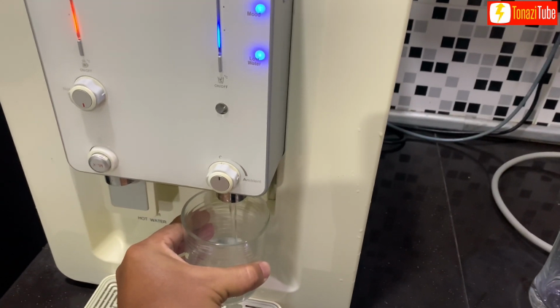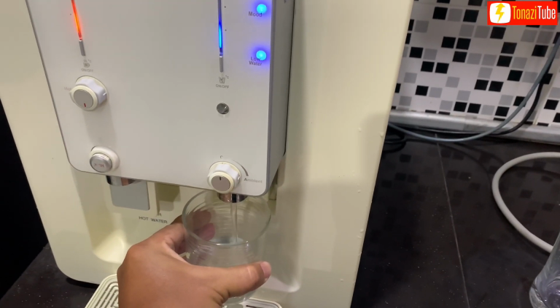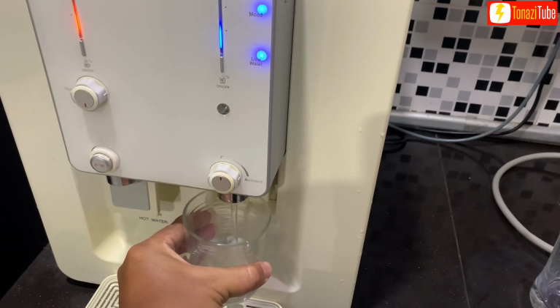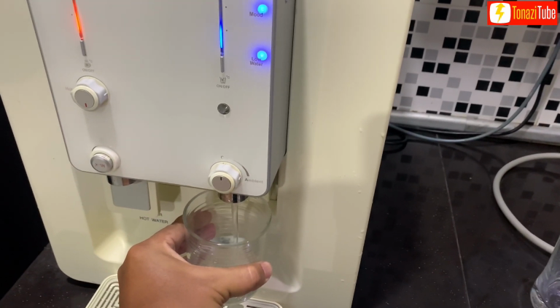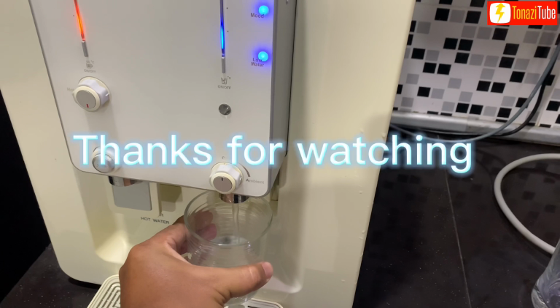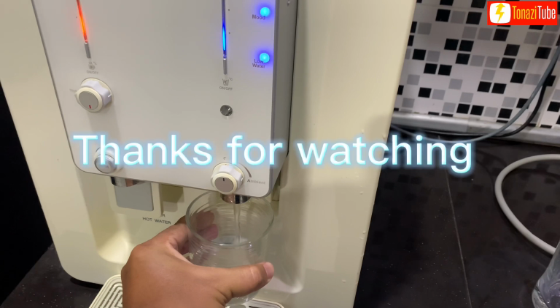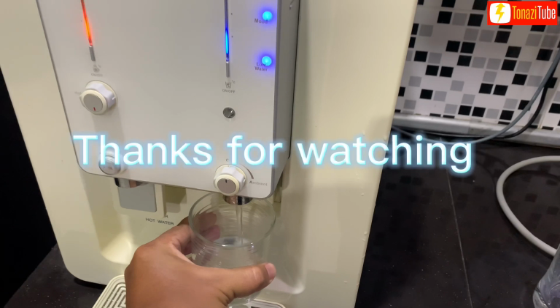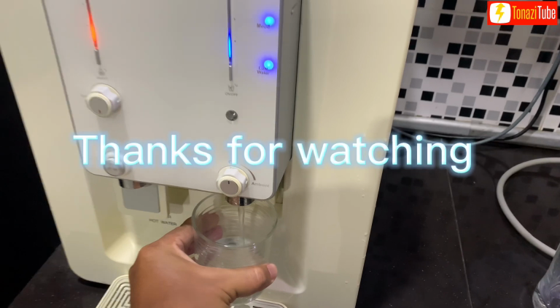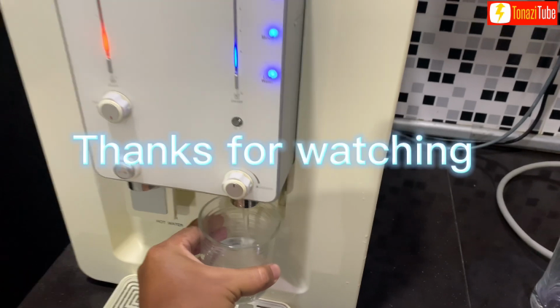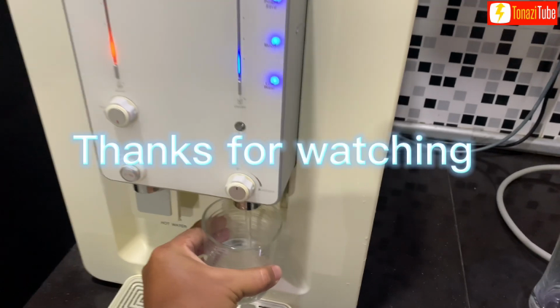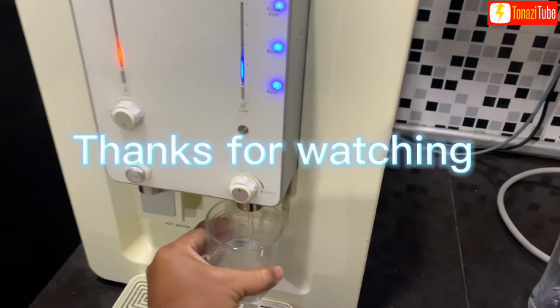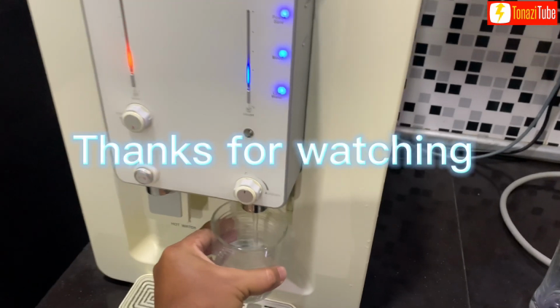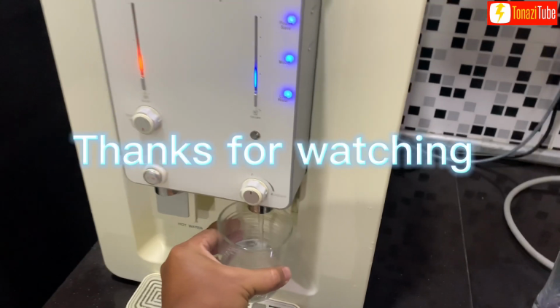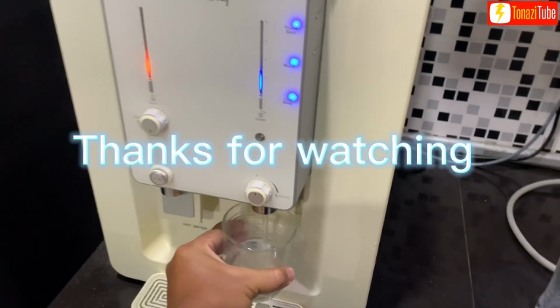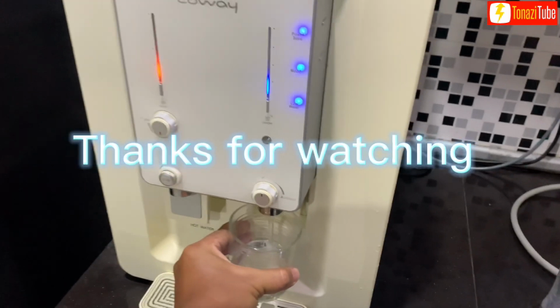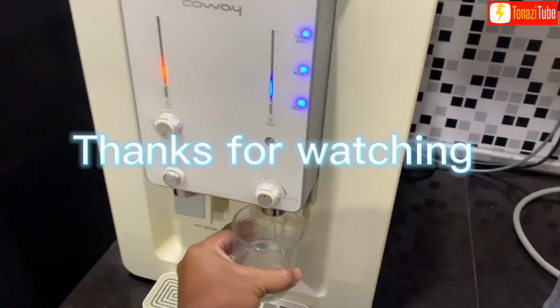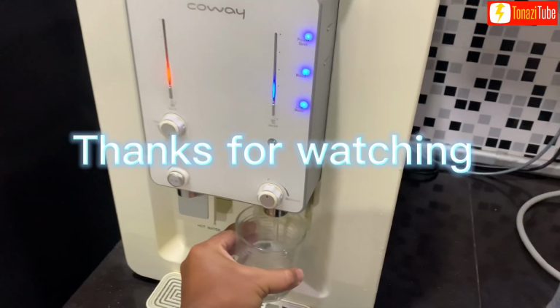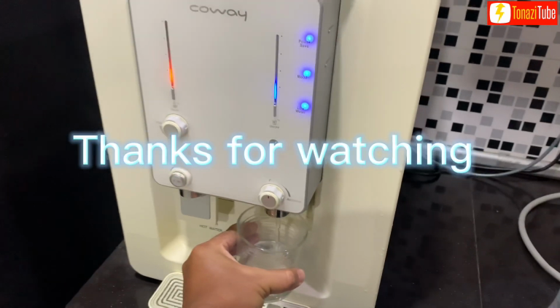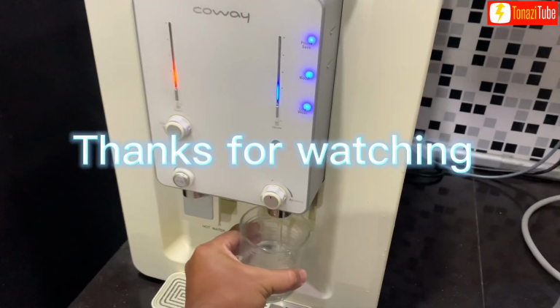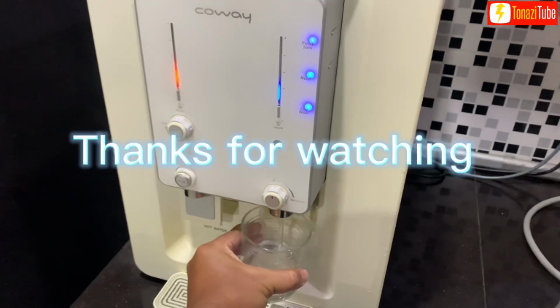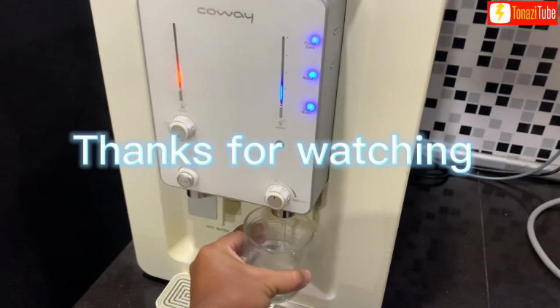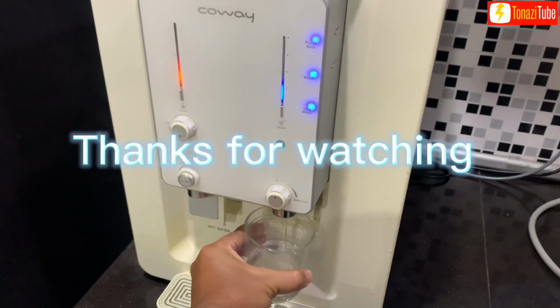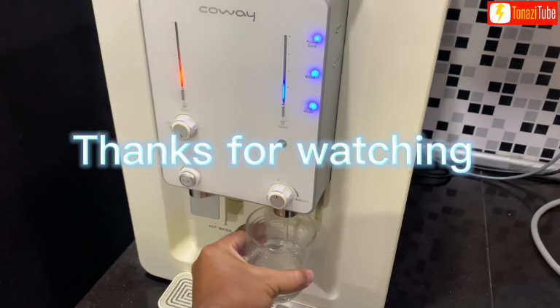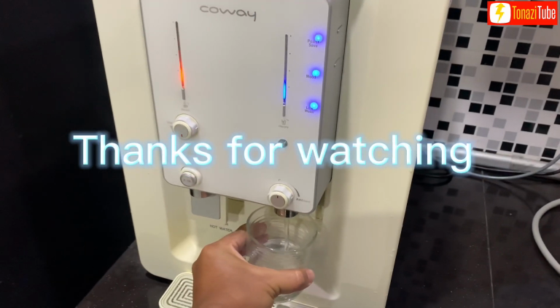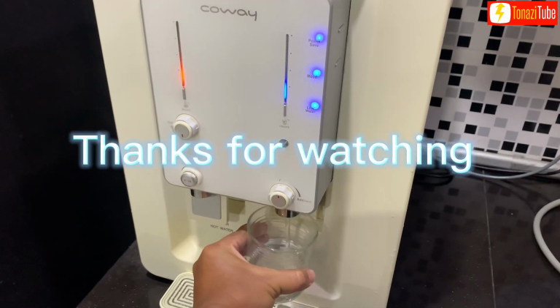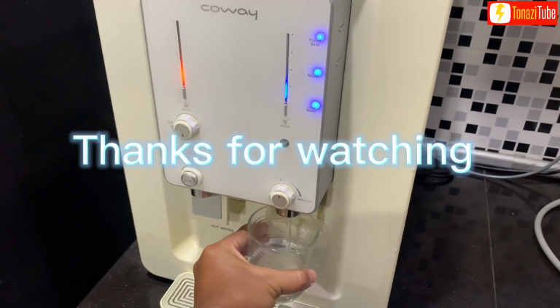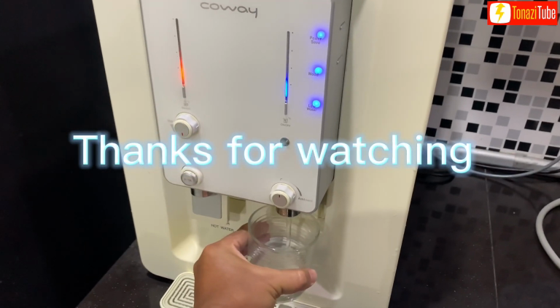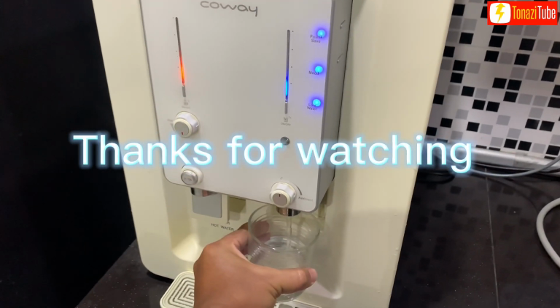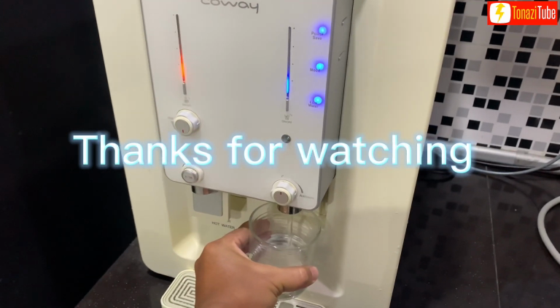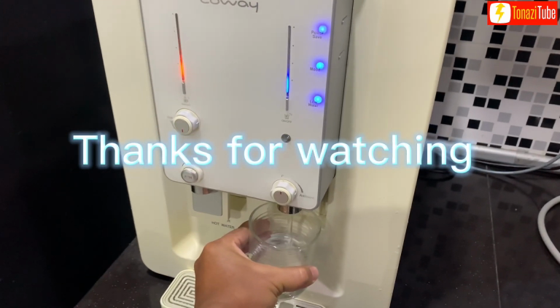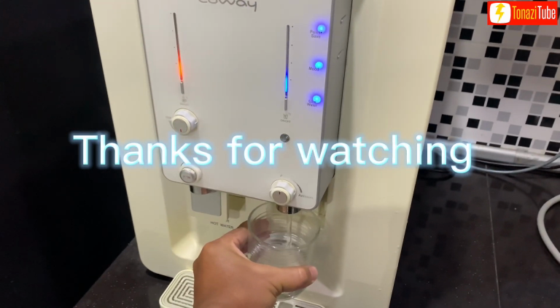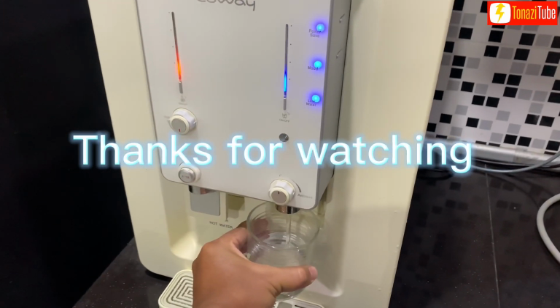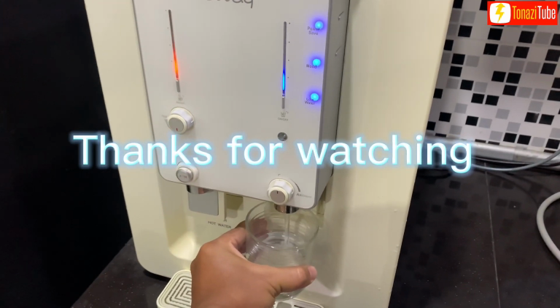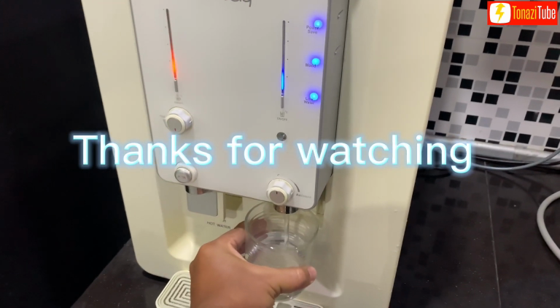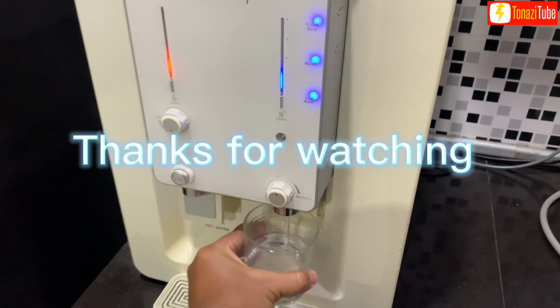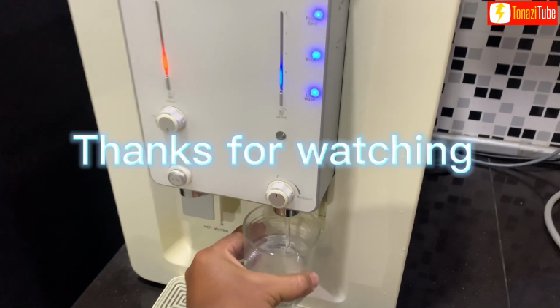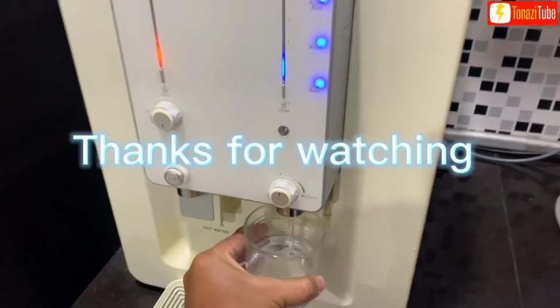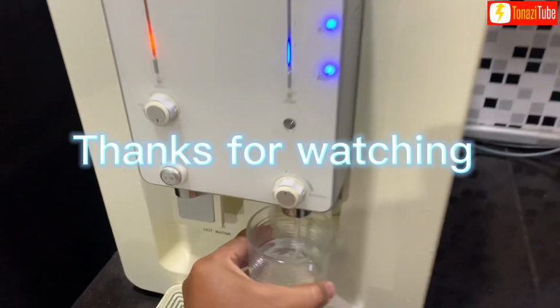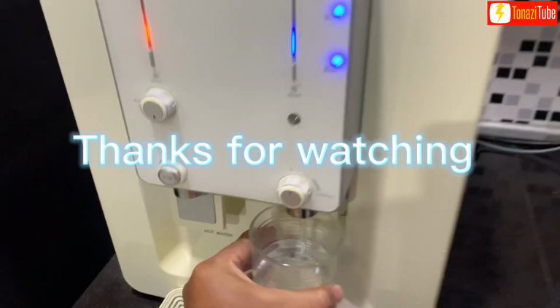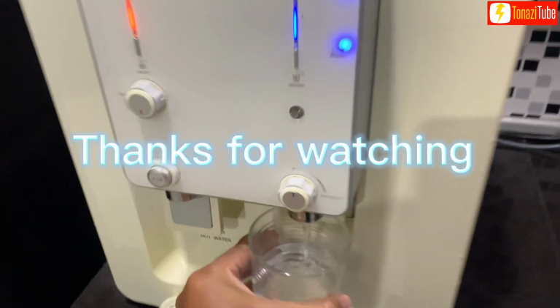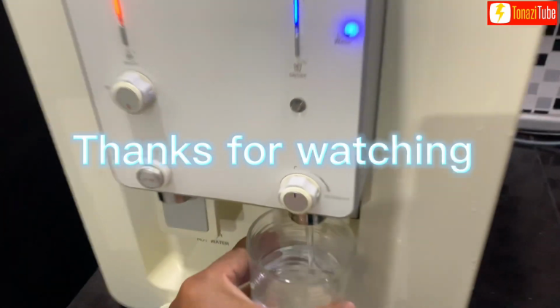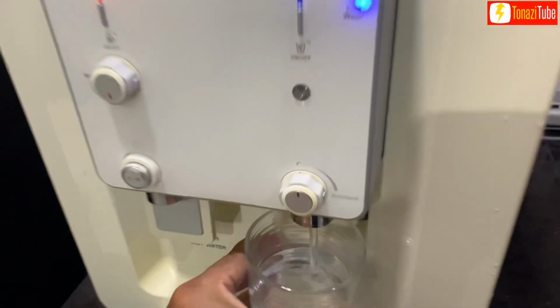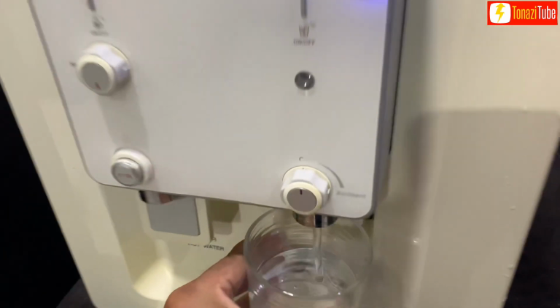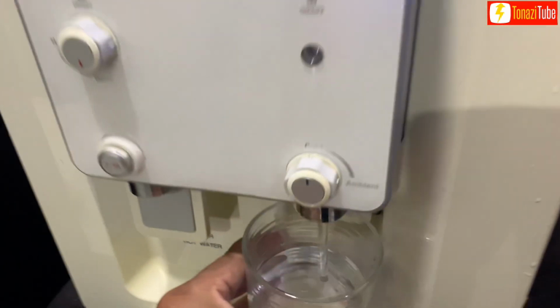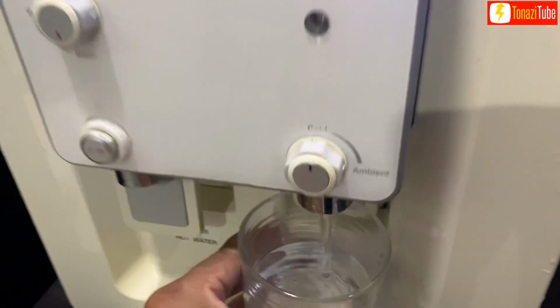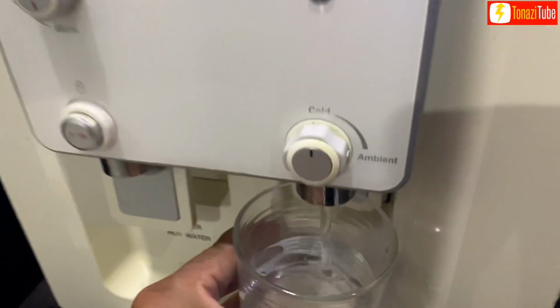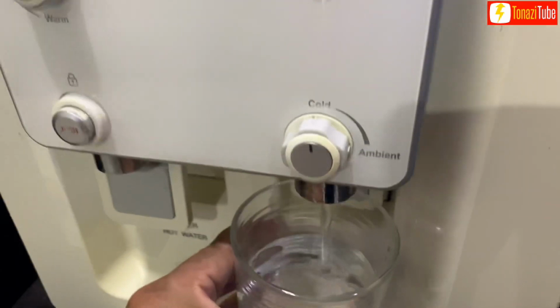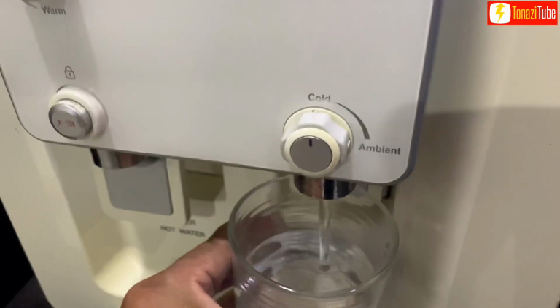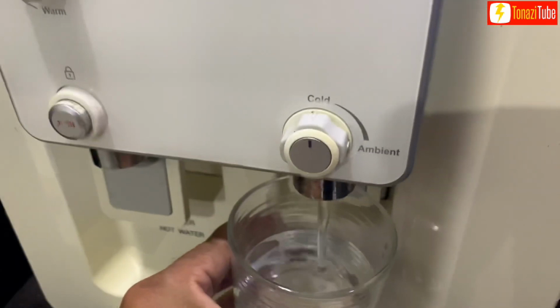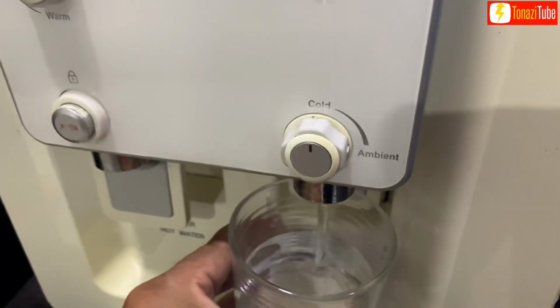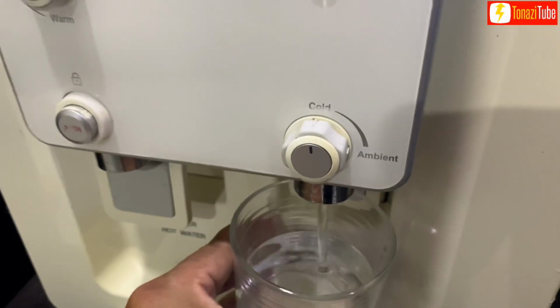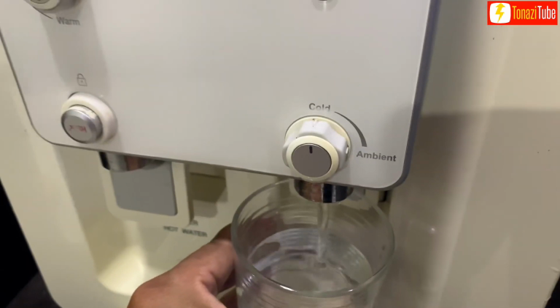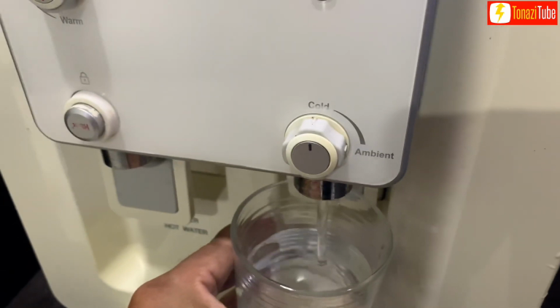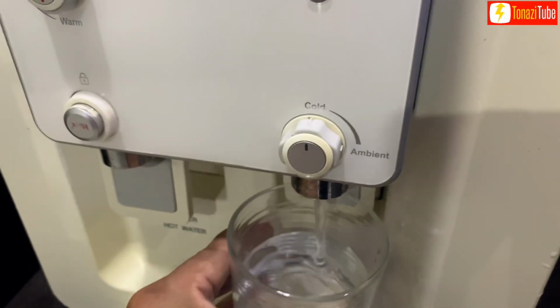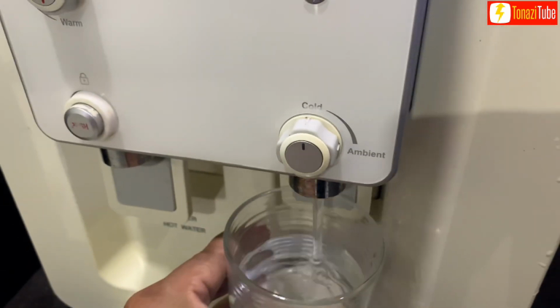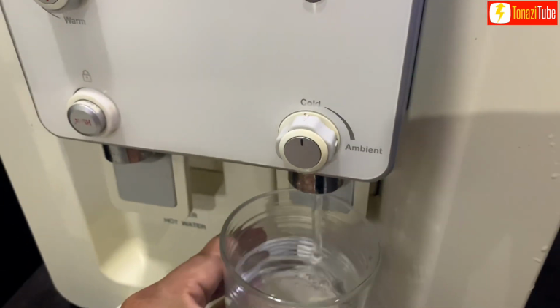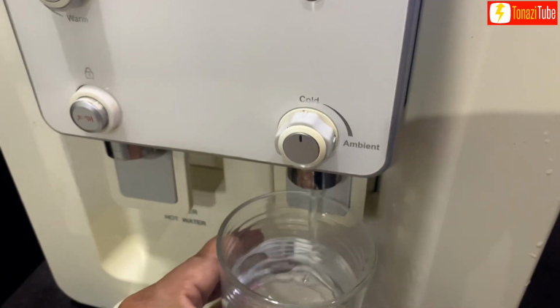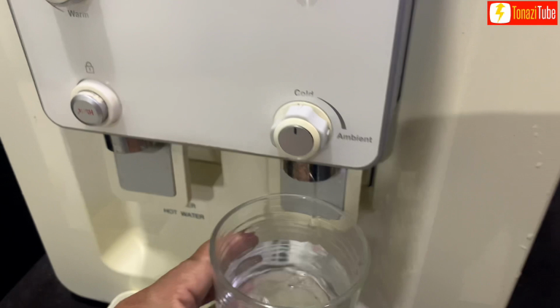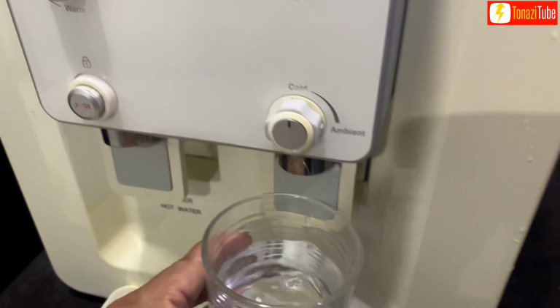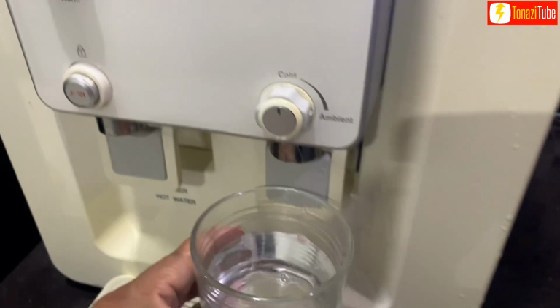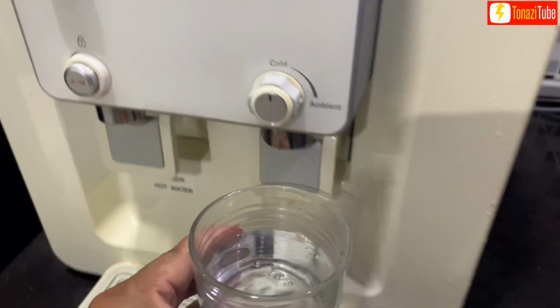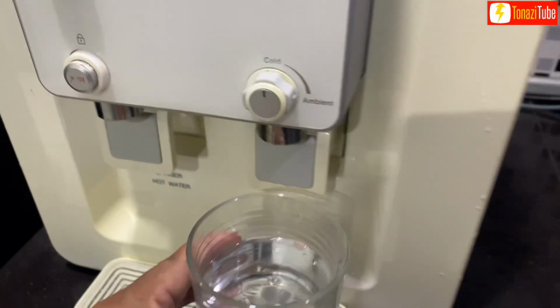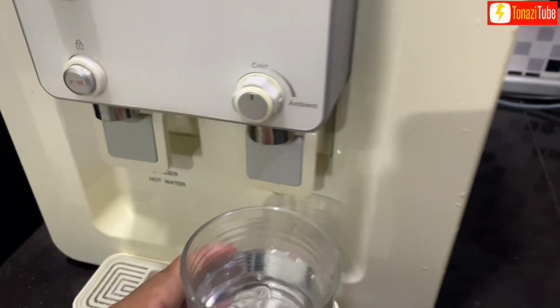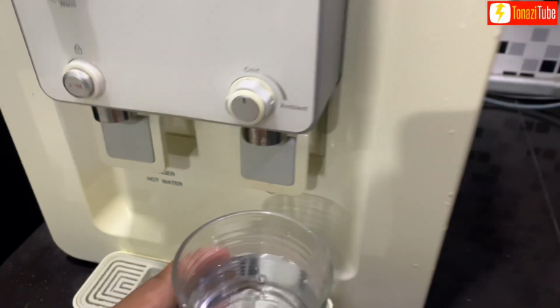Thanks for watching. Please like and subscribe to this channel.